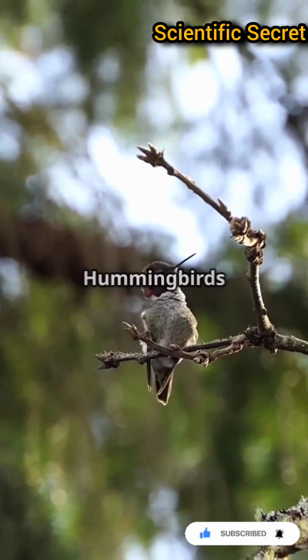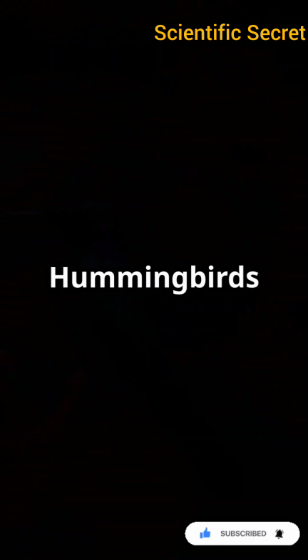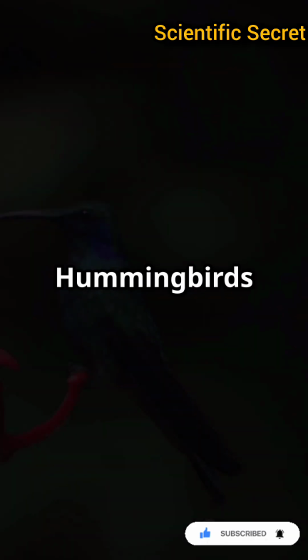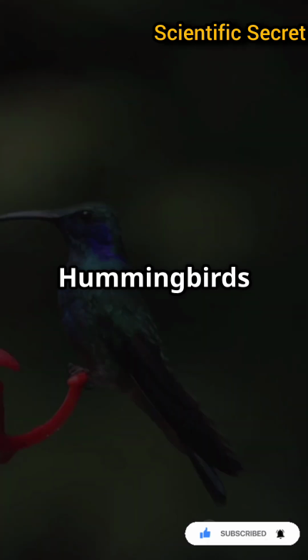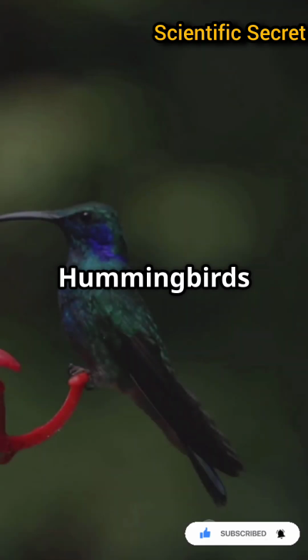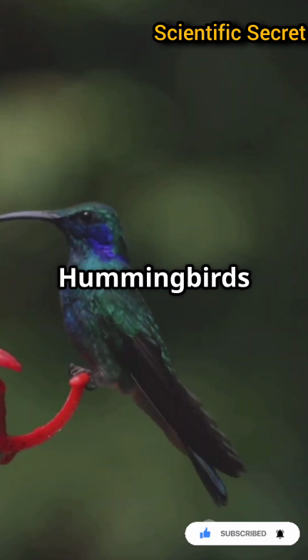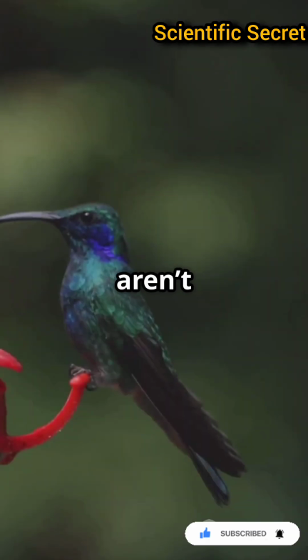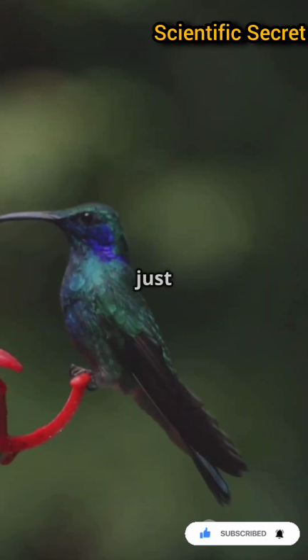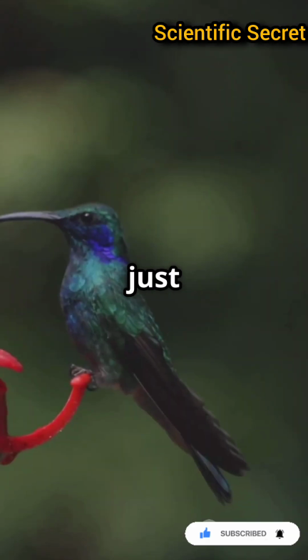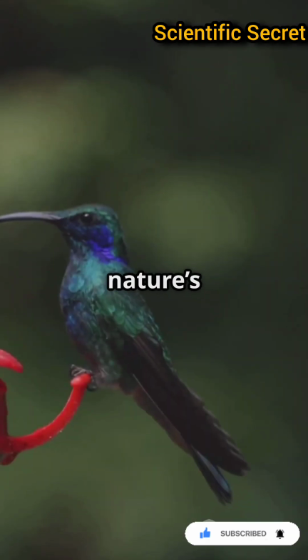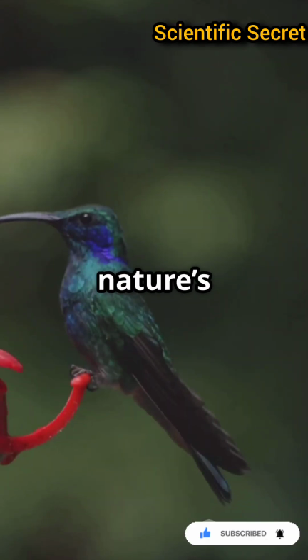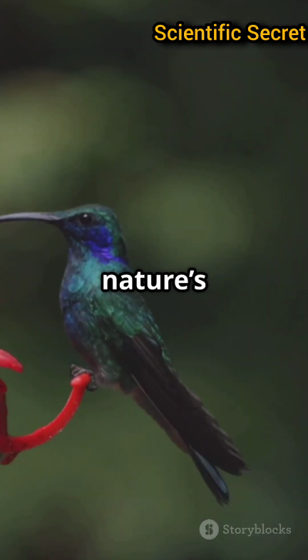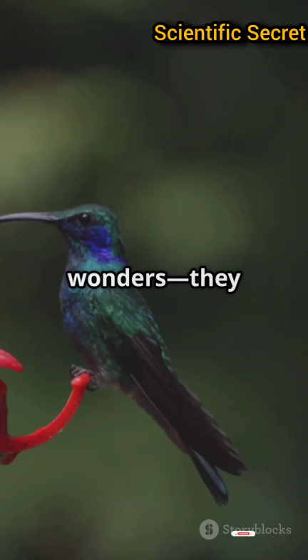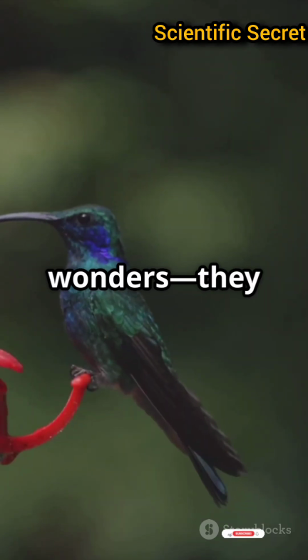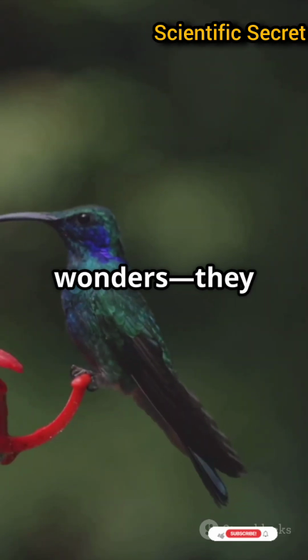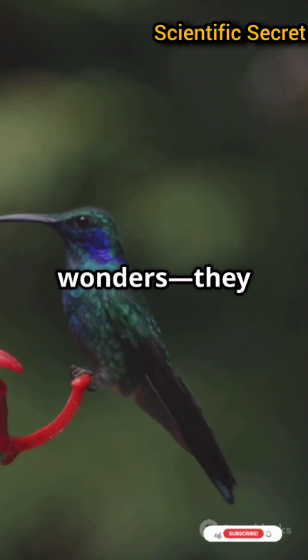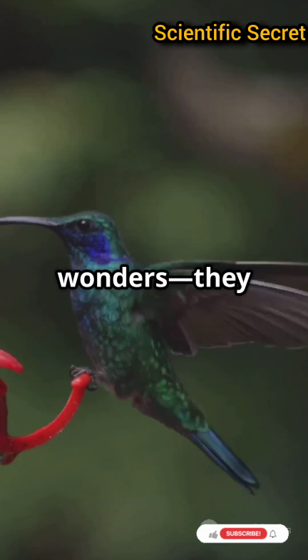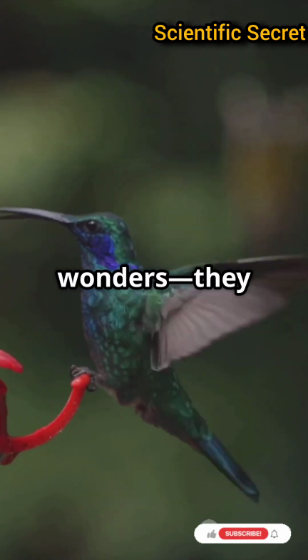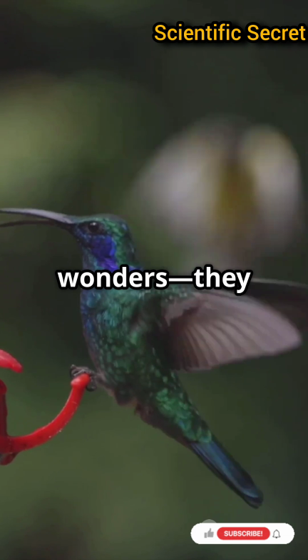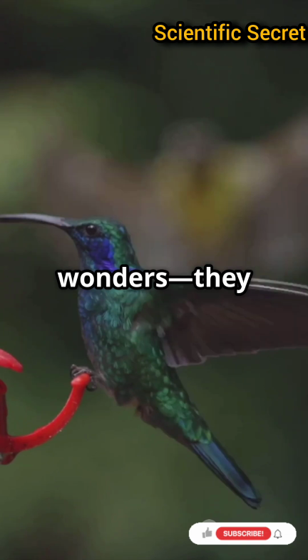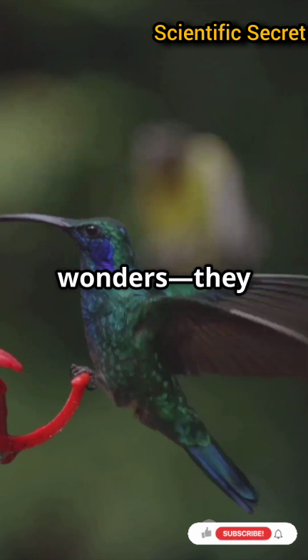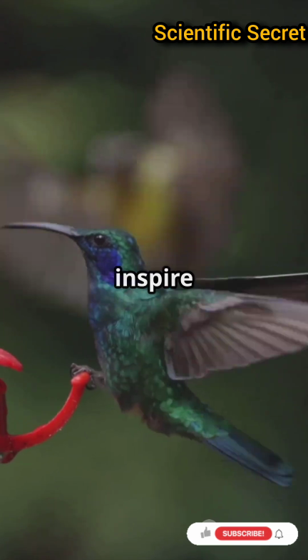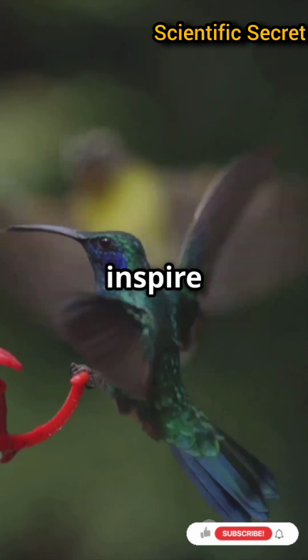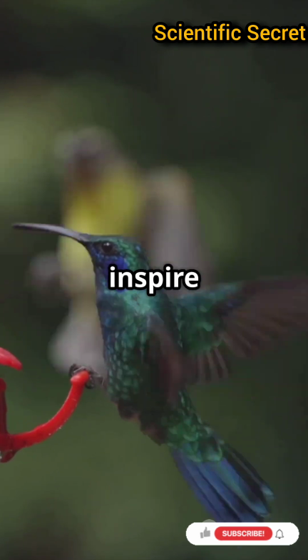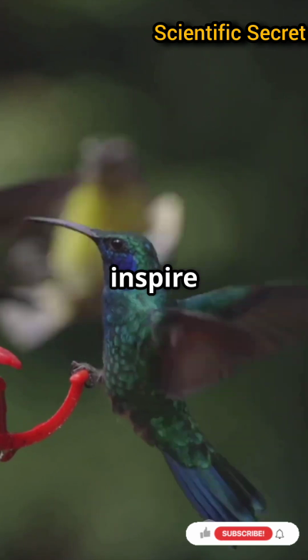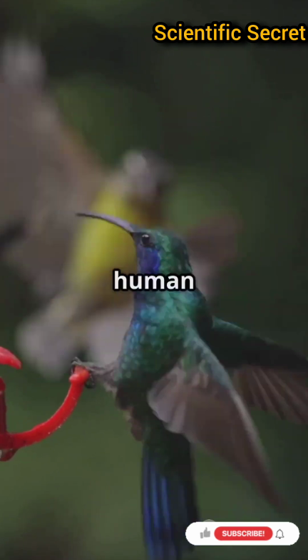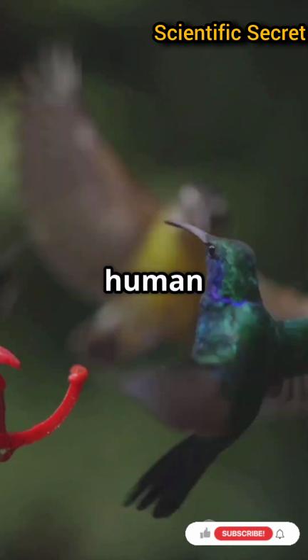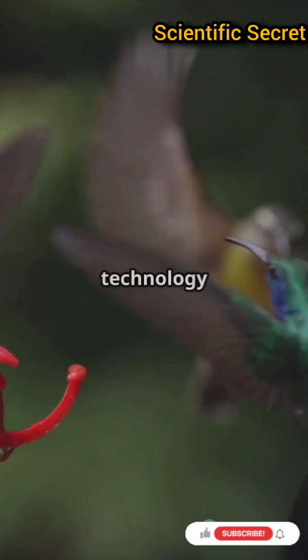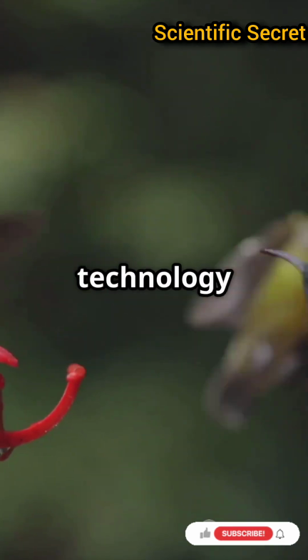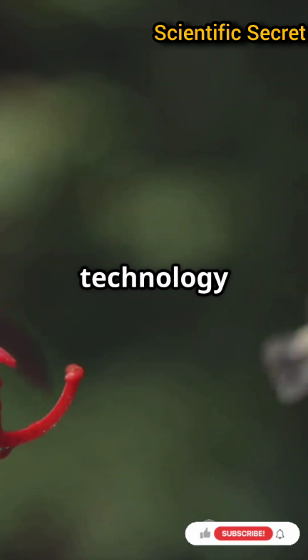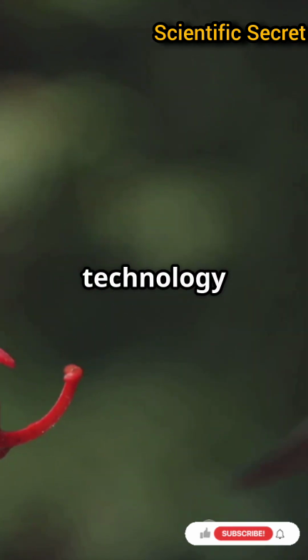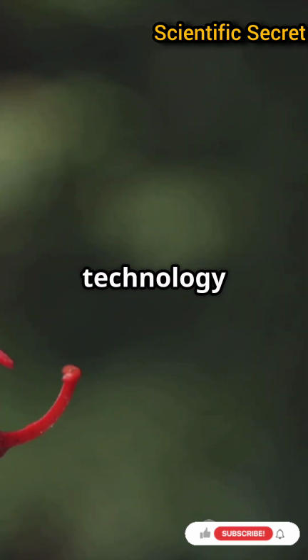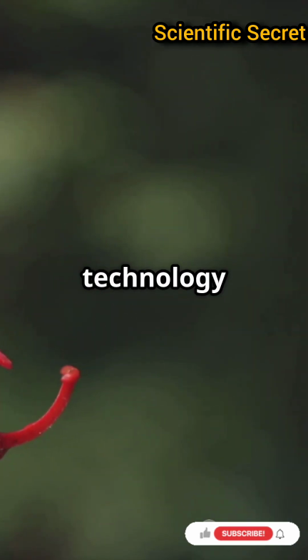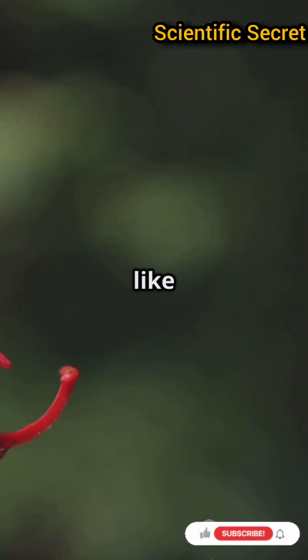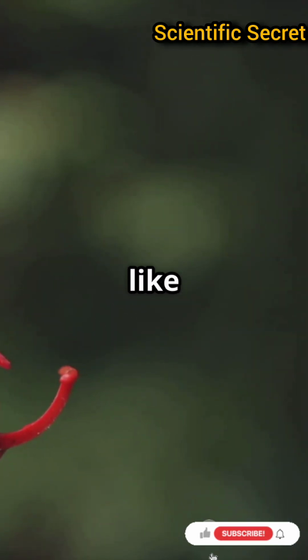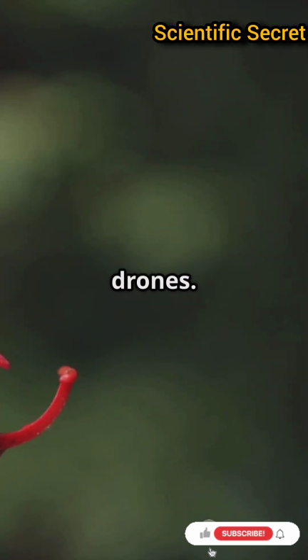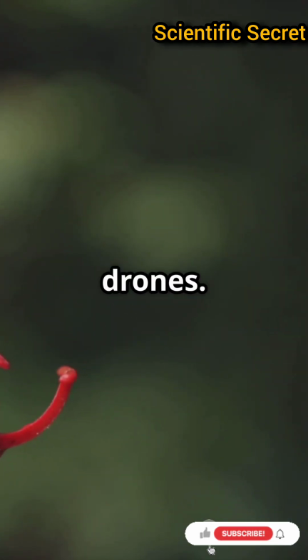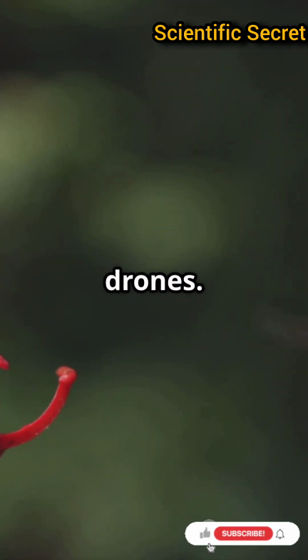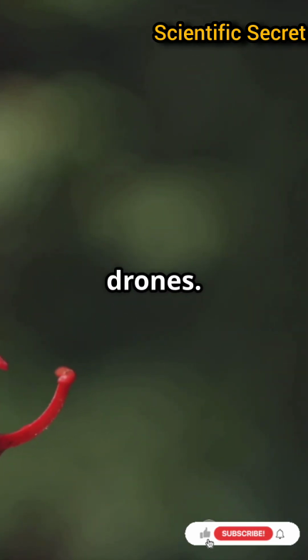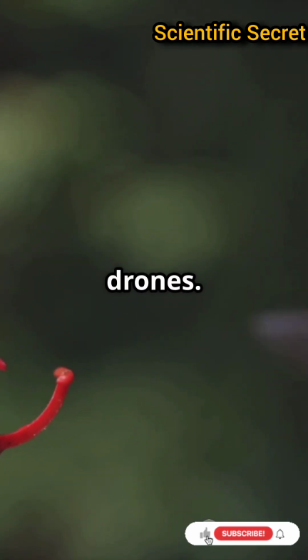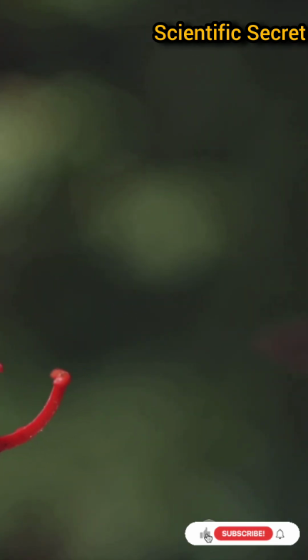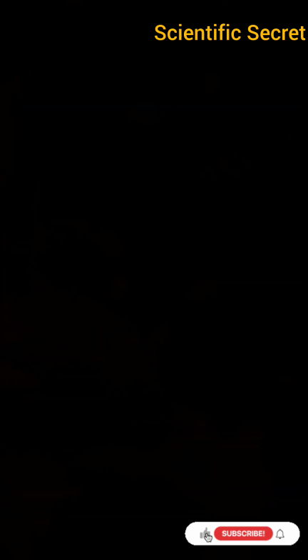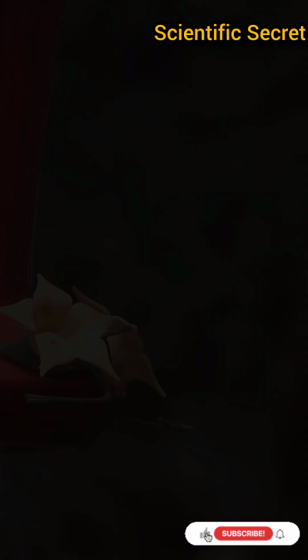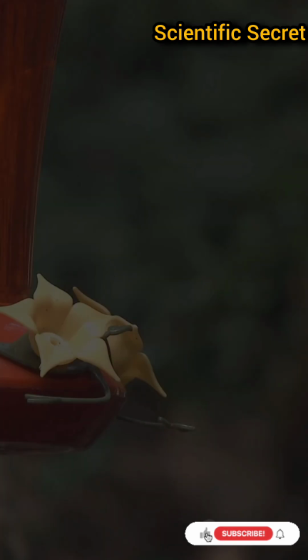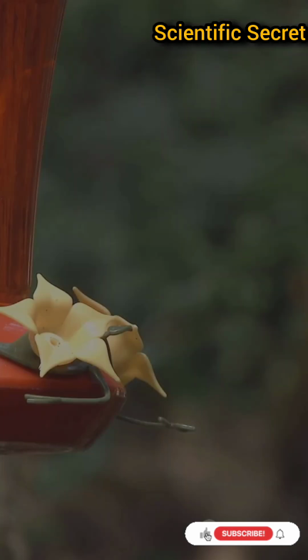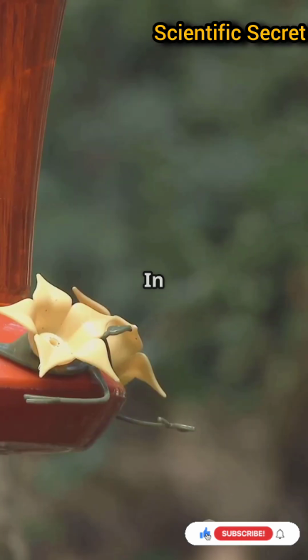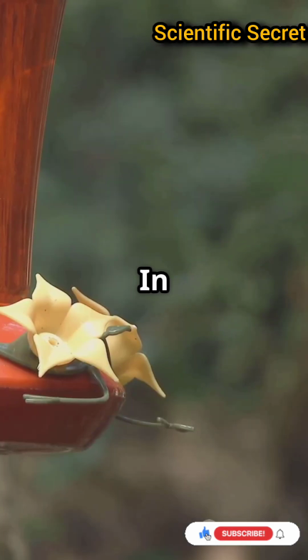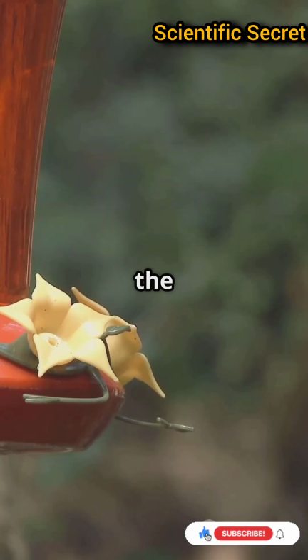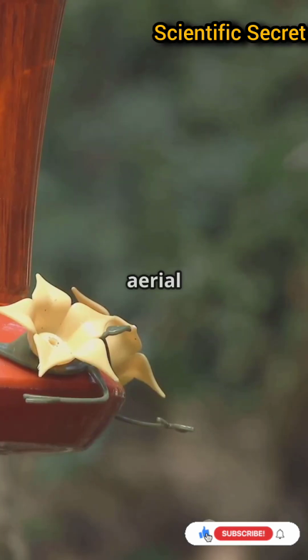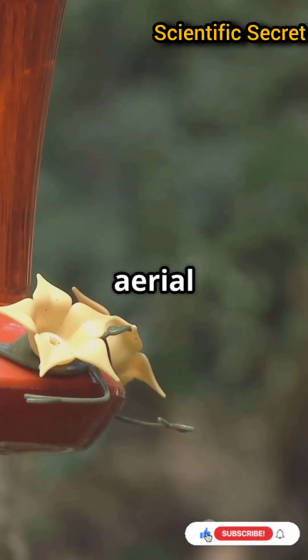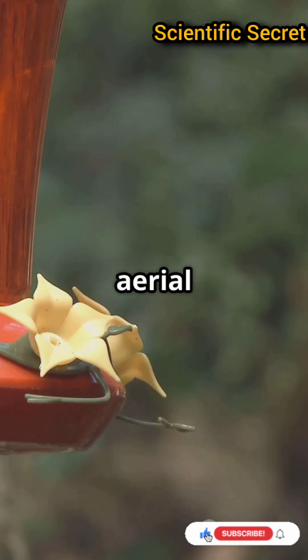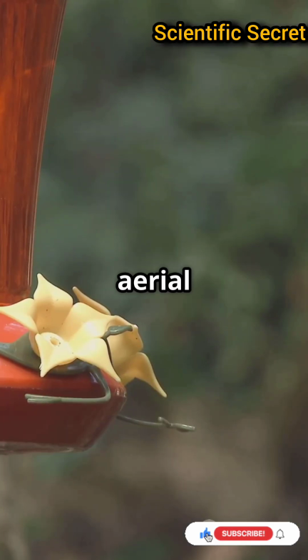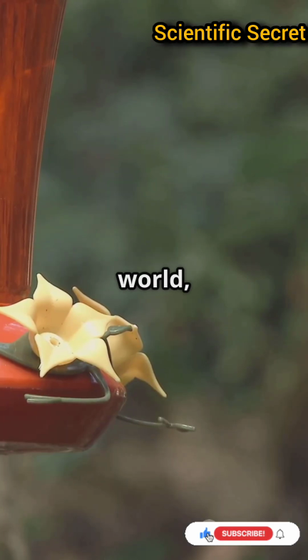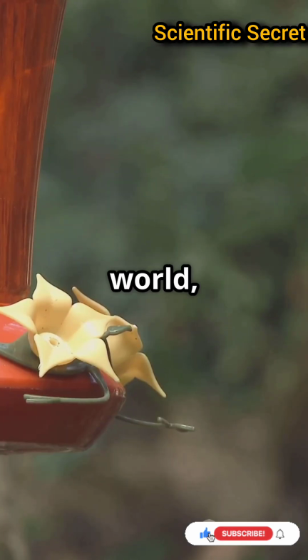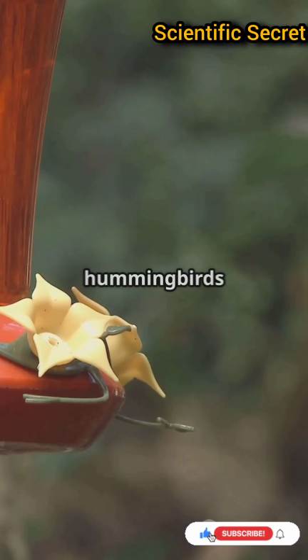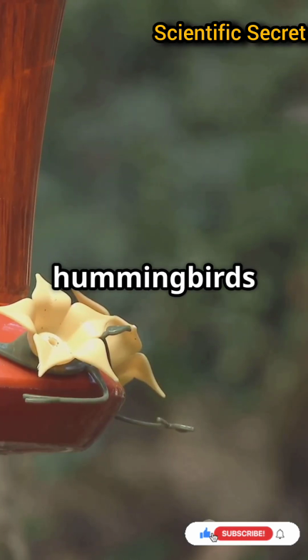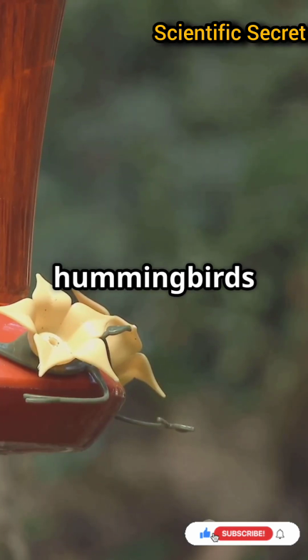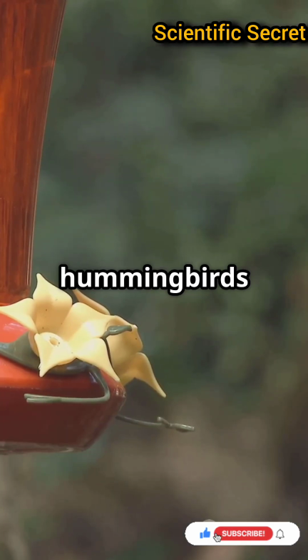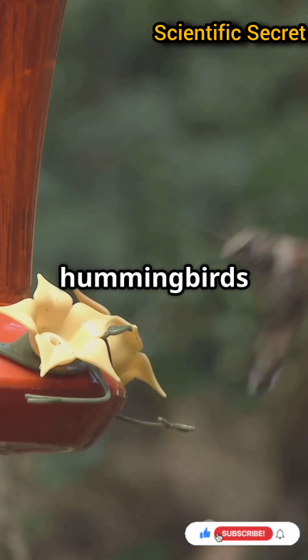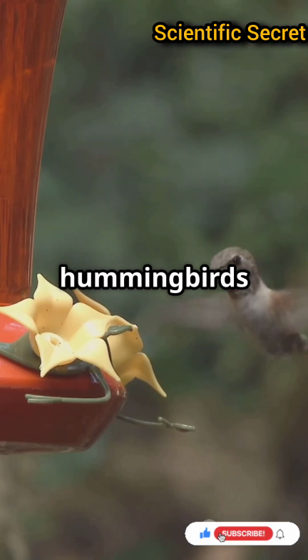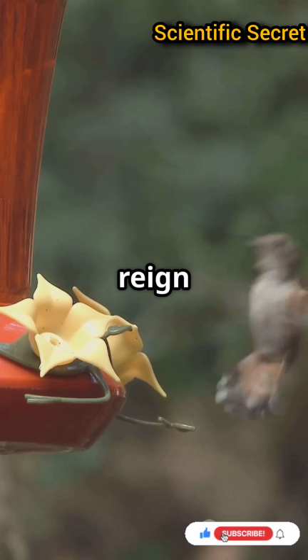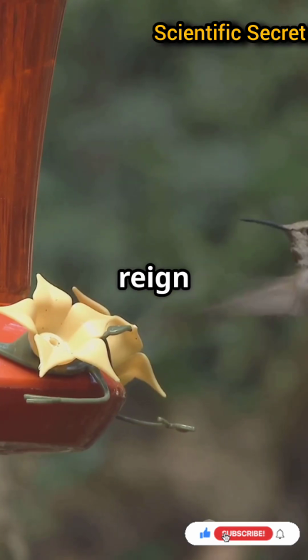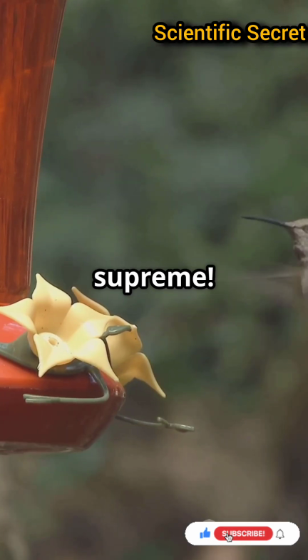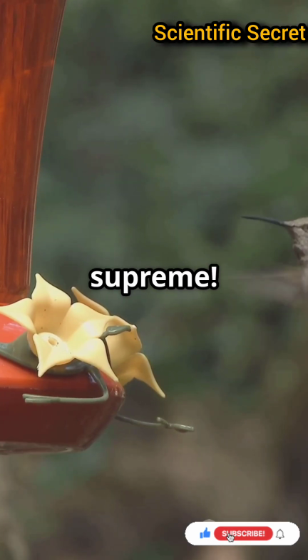Hummingbirds aren't just nature's wonders — they inspire human technology like drones. In the aerial world, hummingbirds reign supreme.